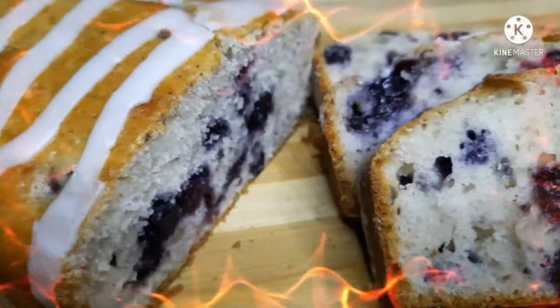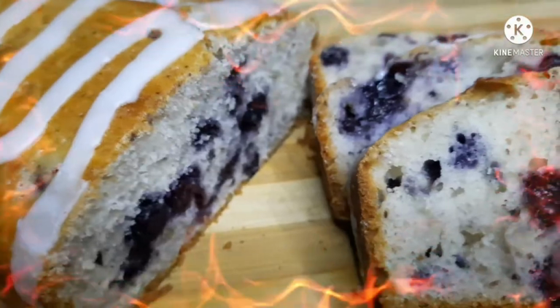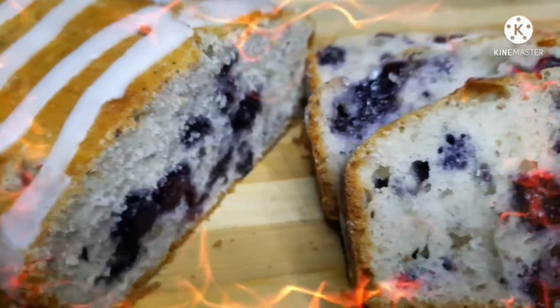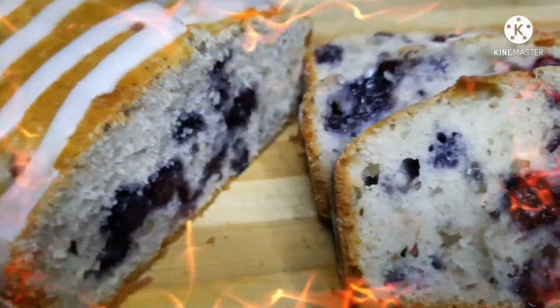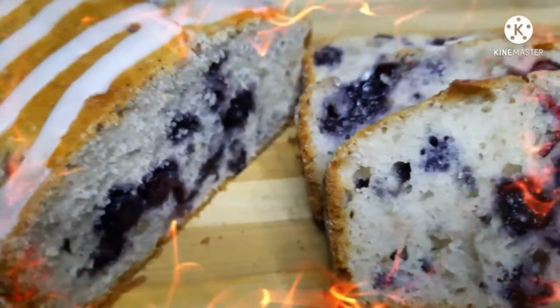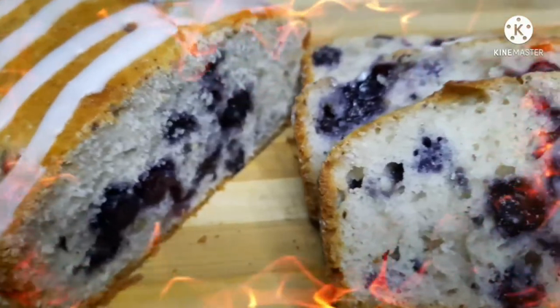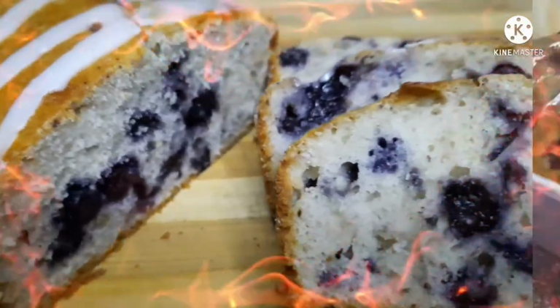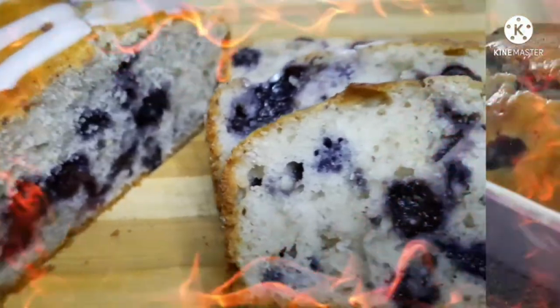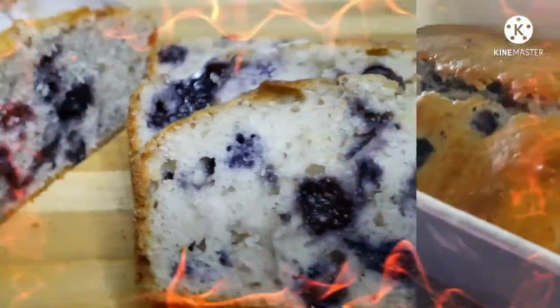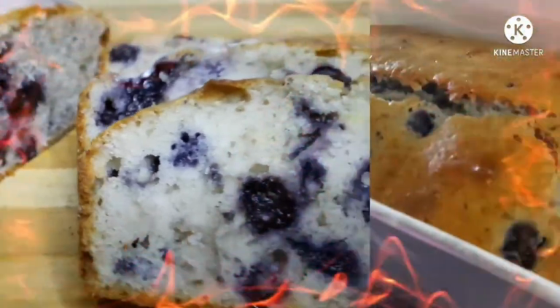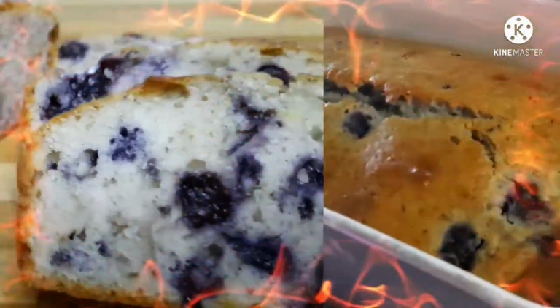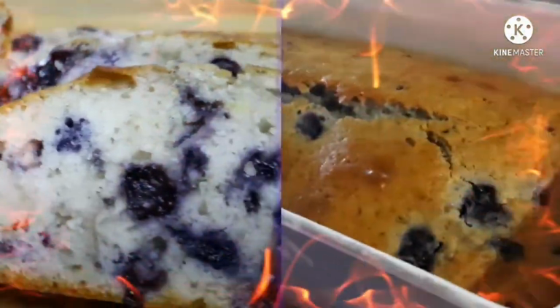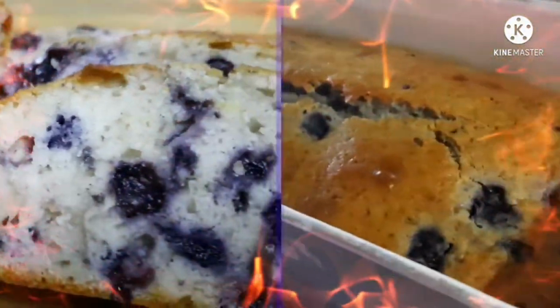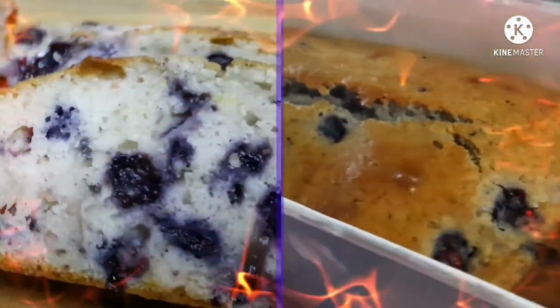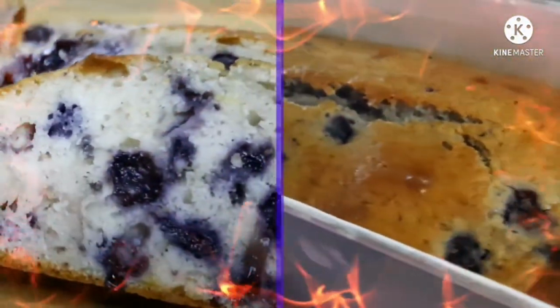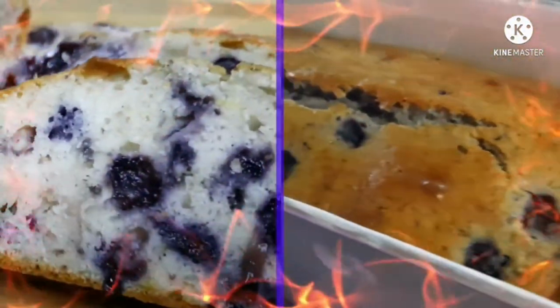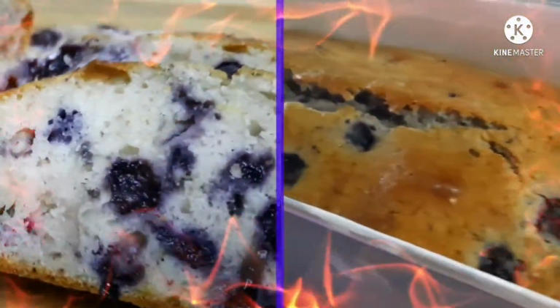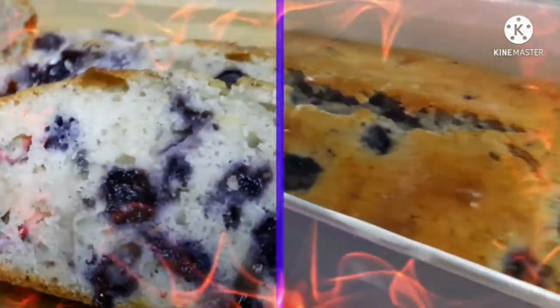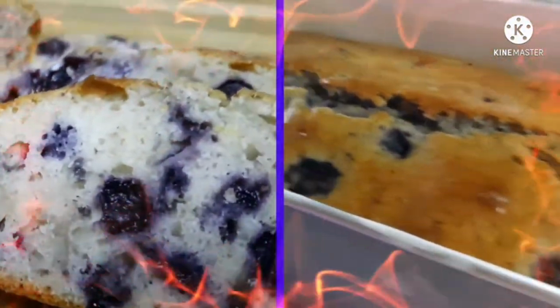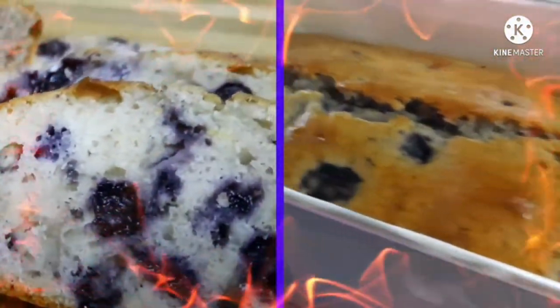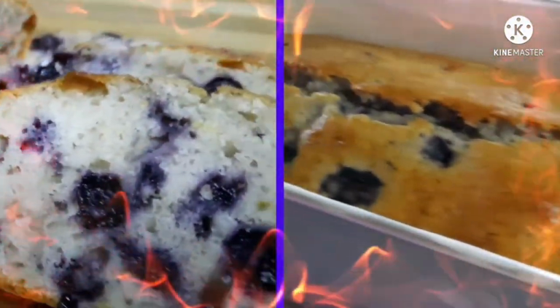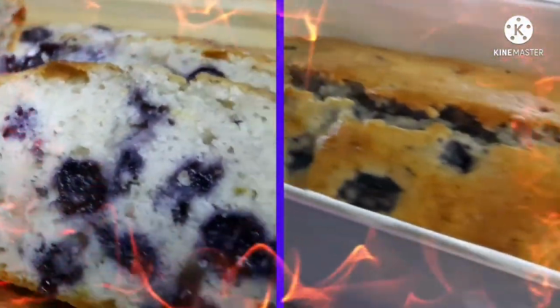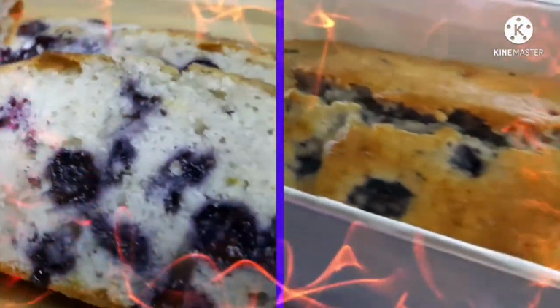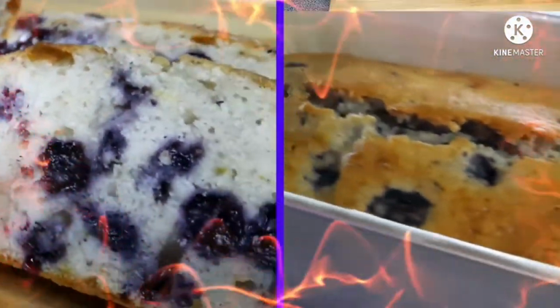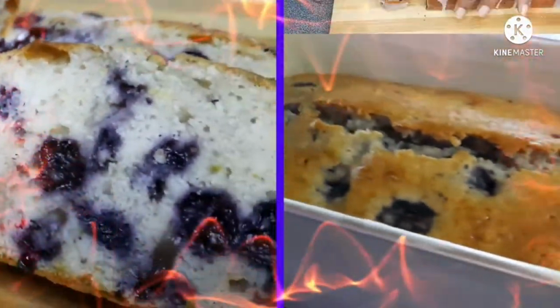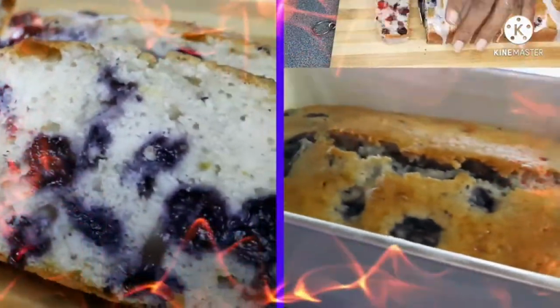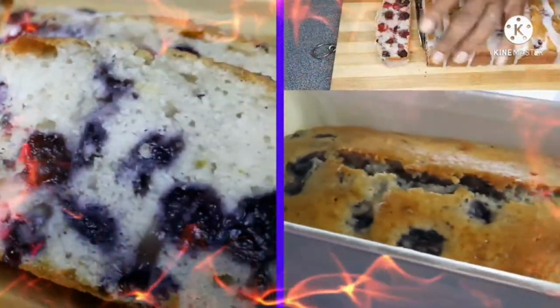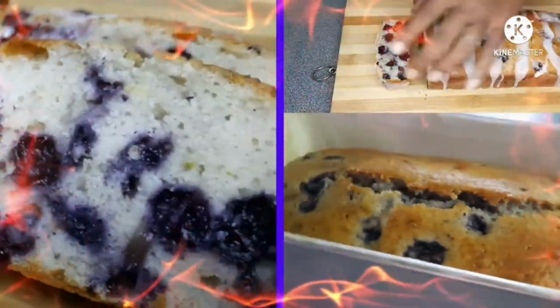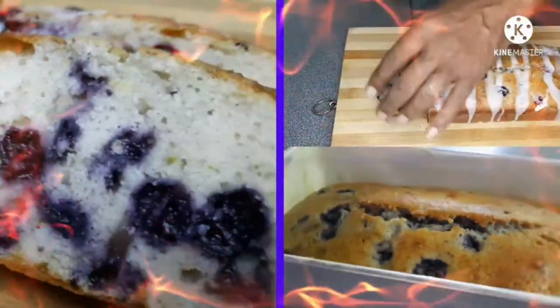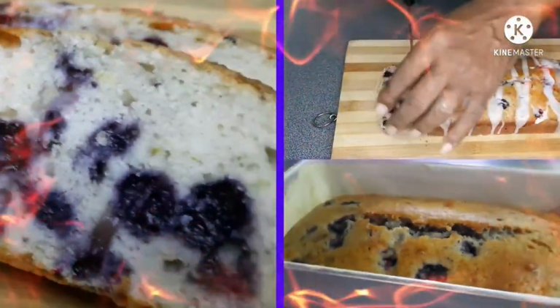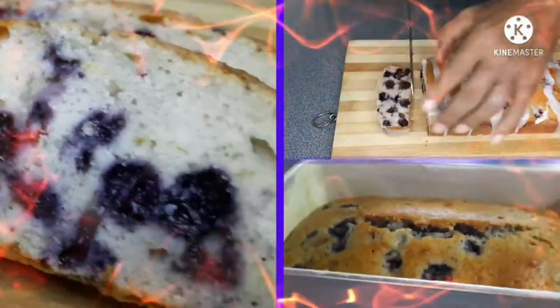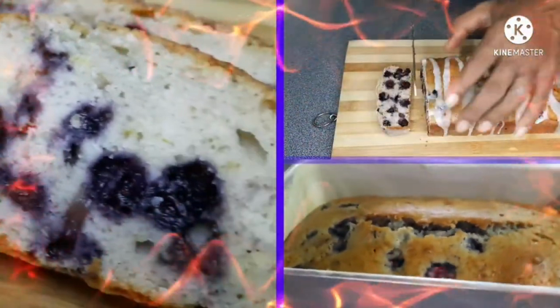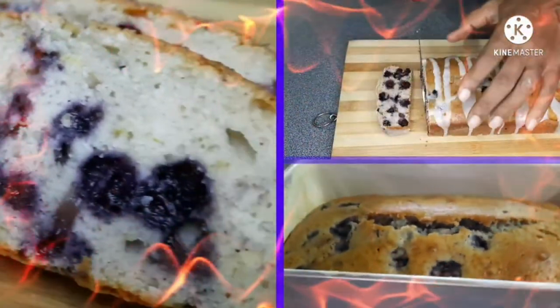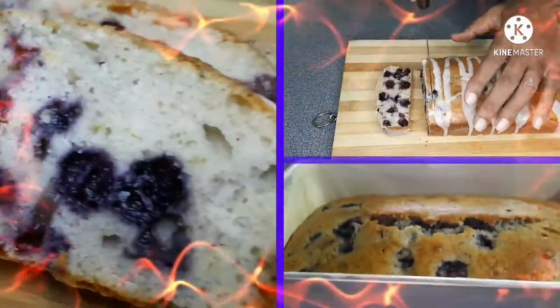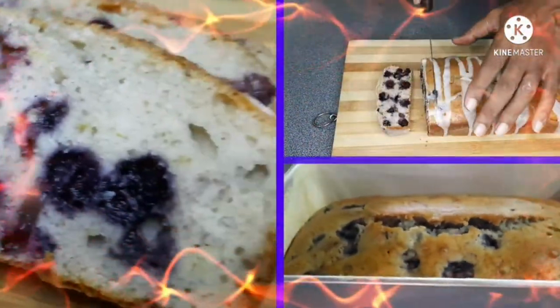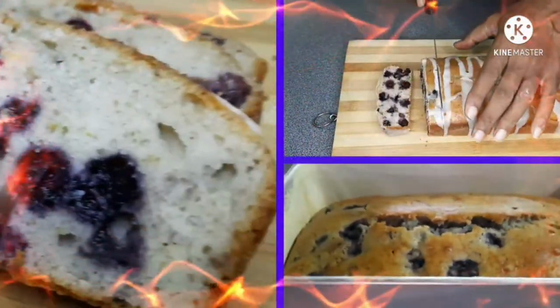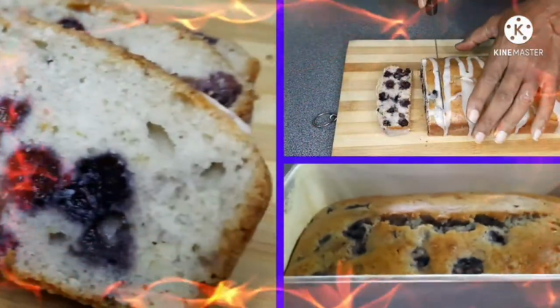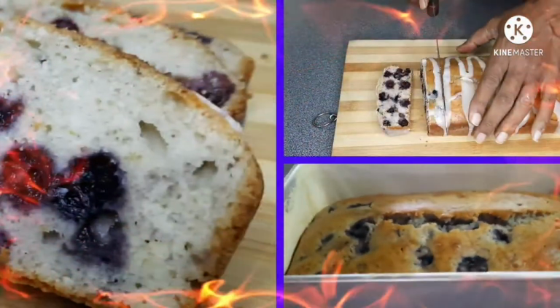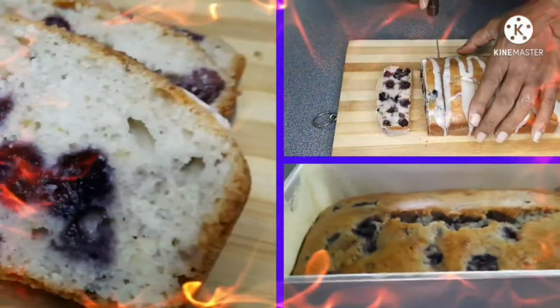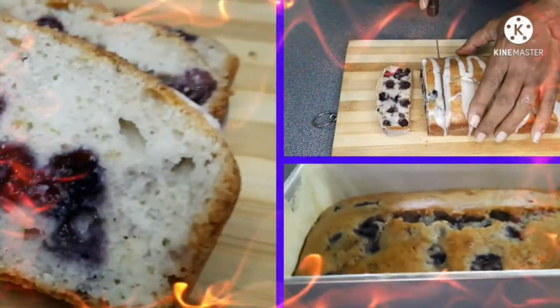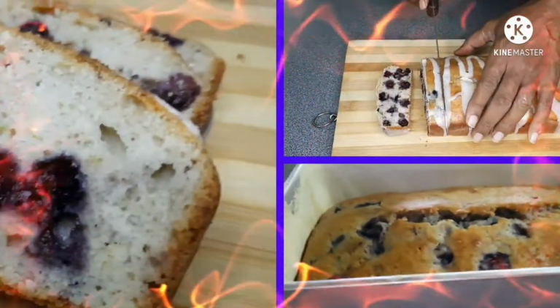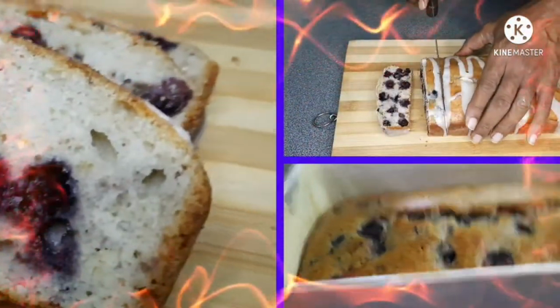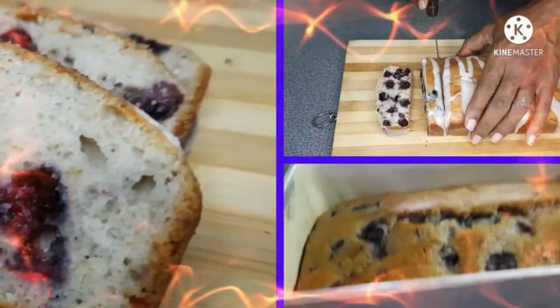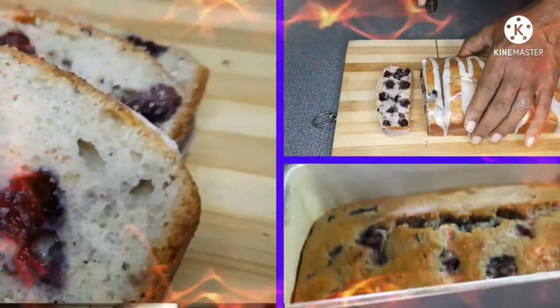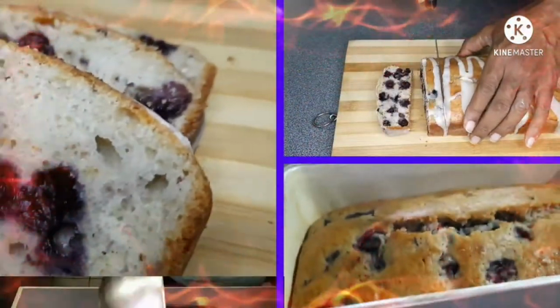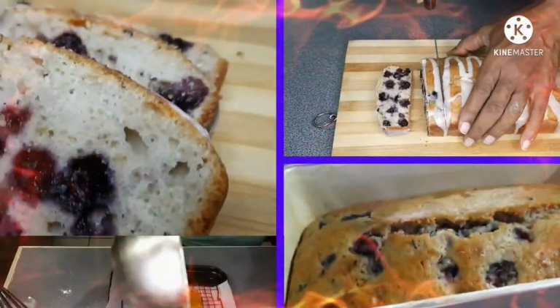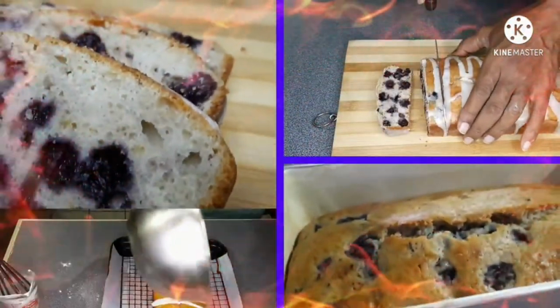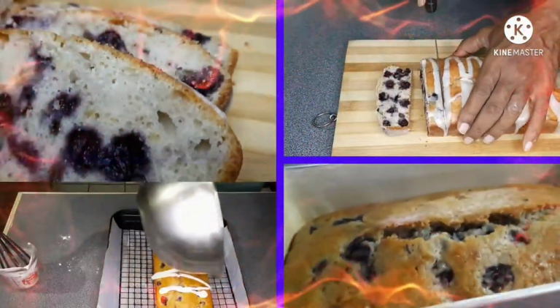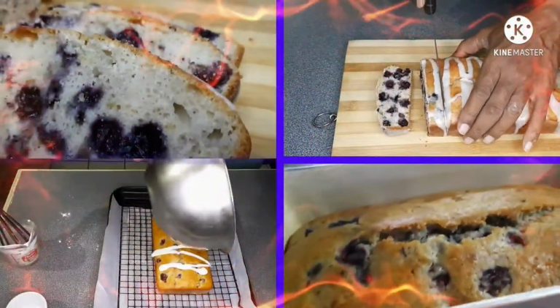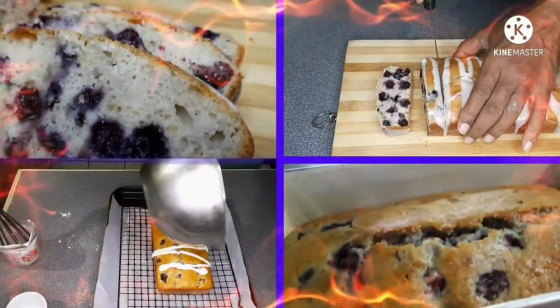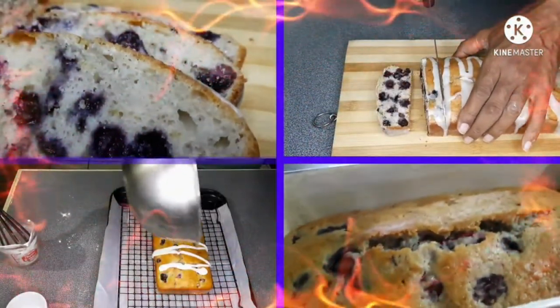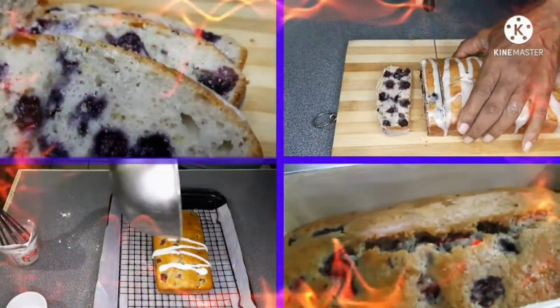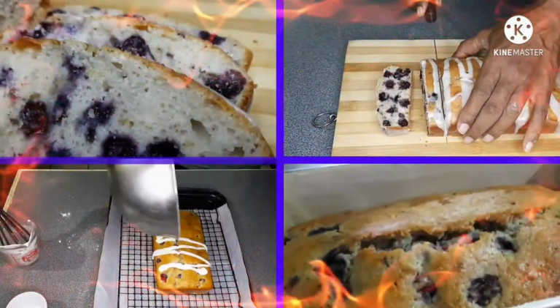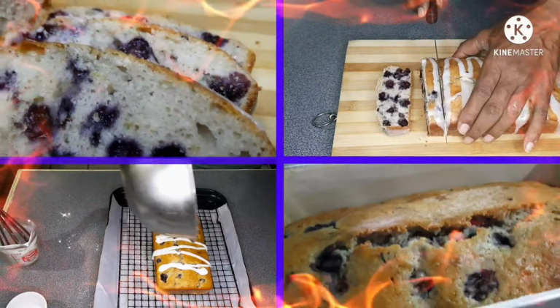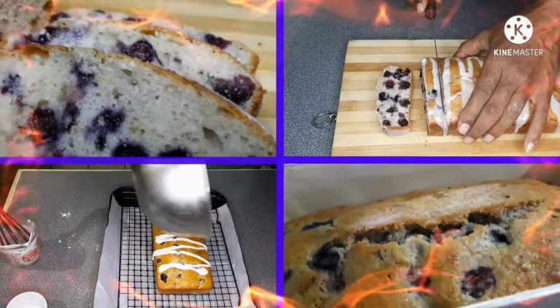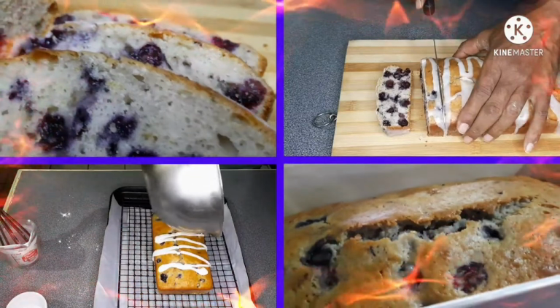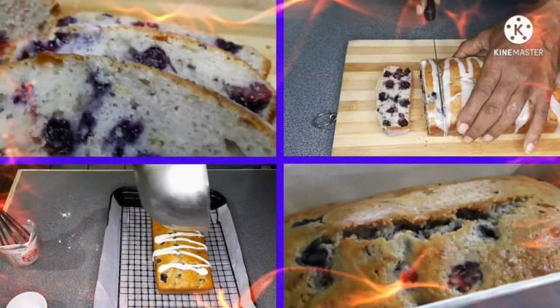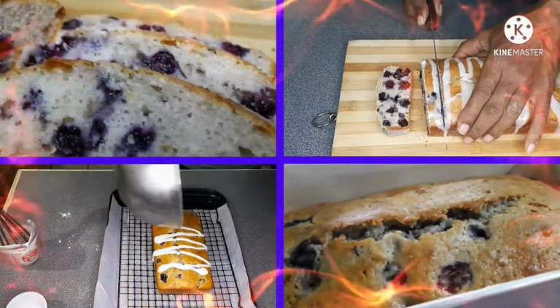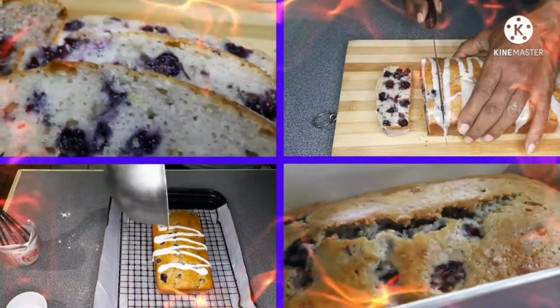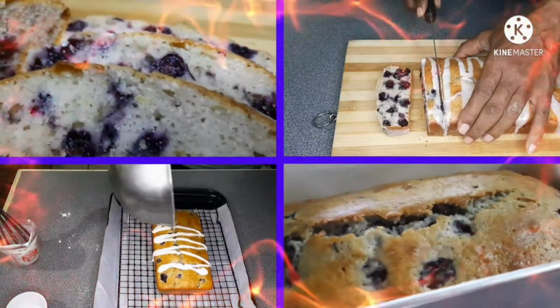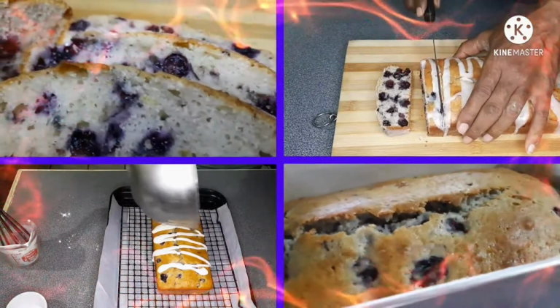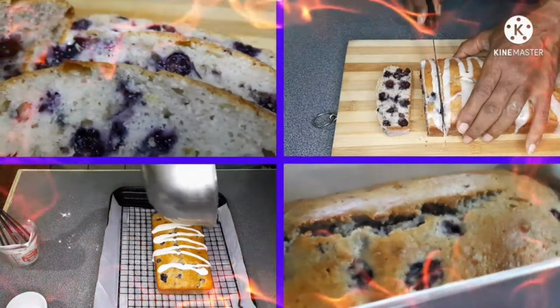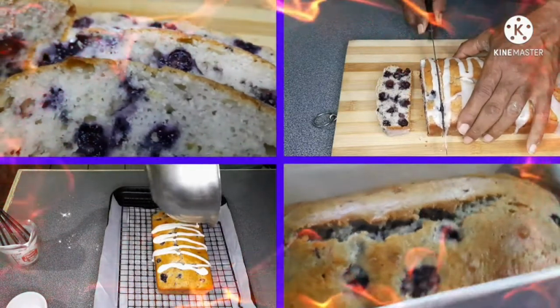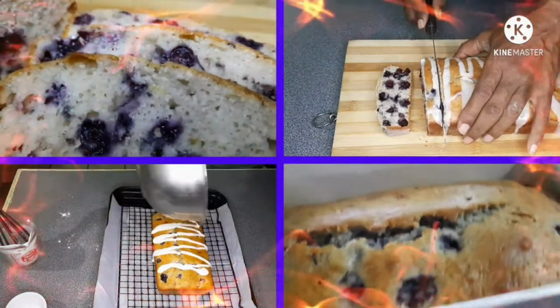Hey guys, welcome to Cooking with Steven and Jacqueline. Today we're going to make a lemon blueberry loaf with a lemon glaze, so let's sit back and enjoy the ride.